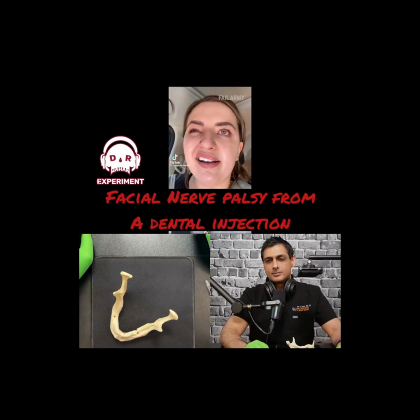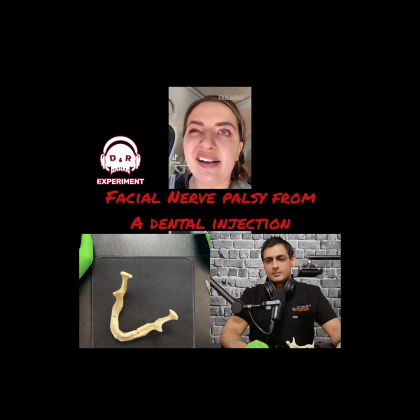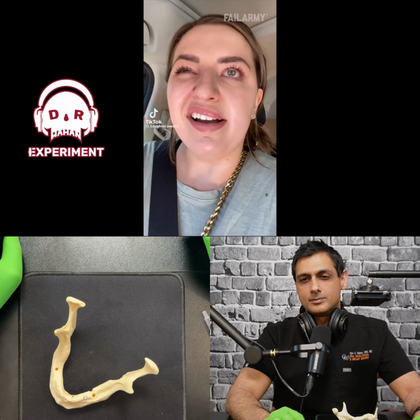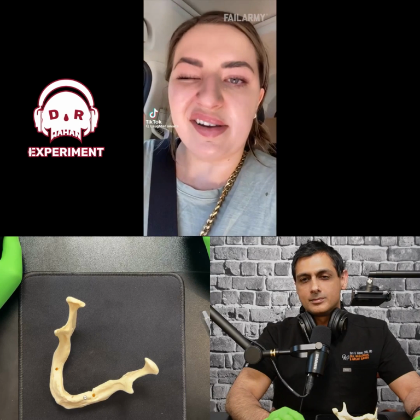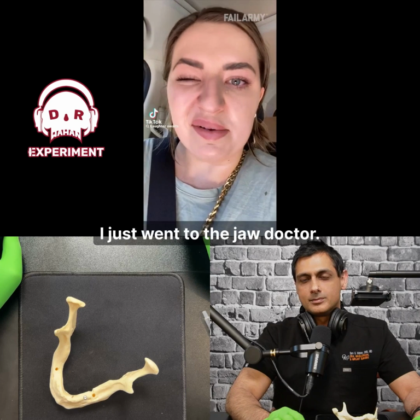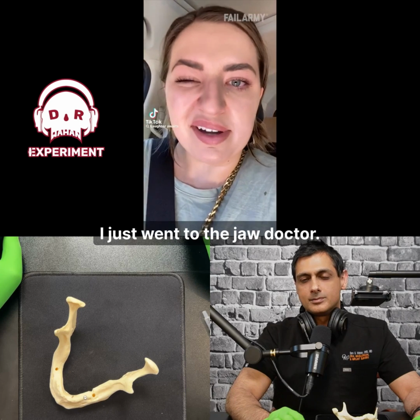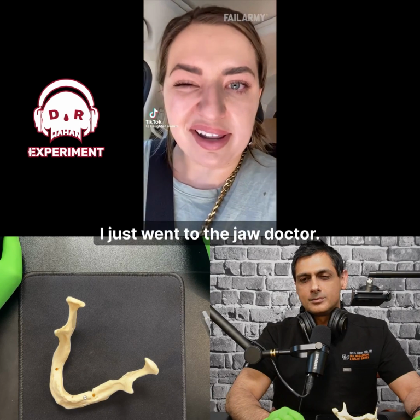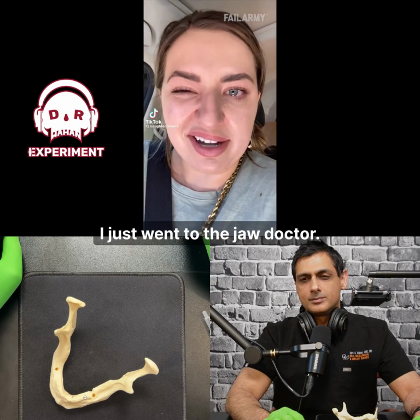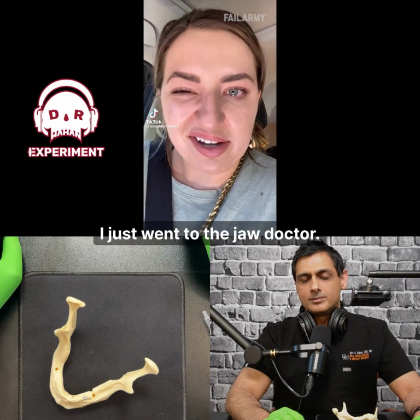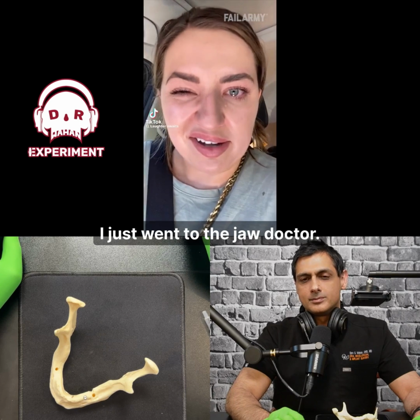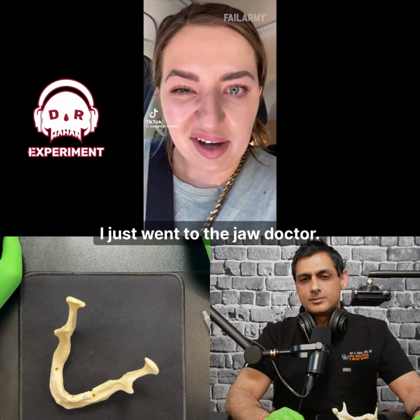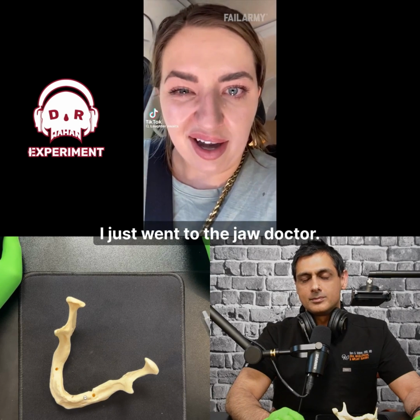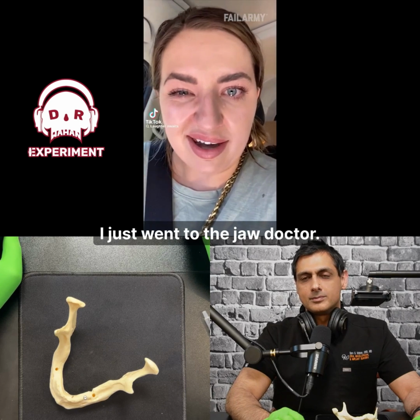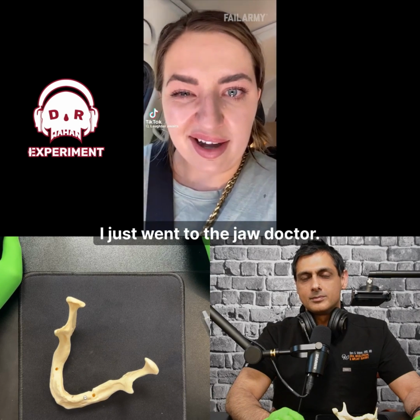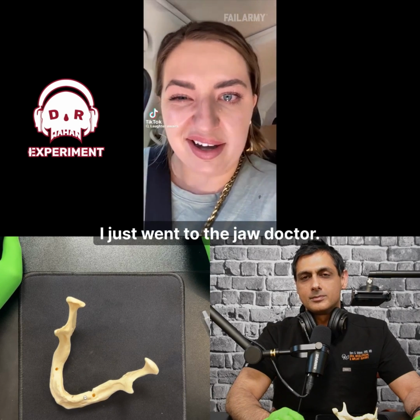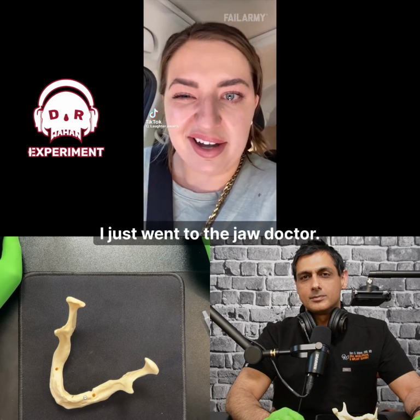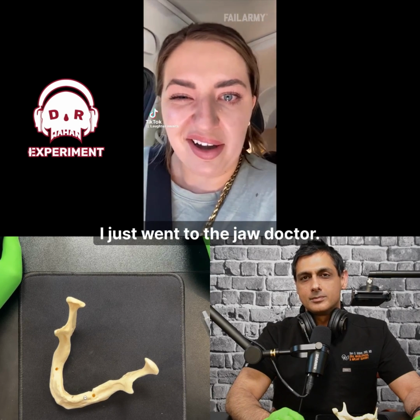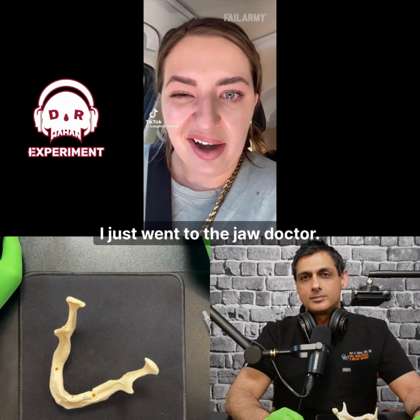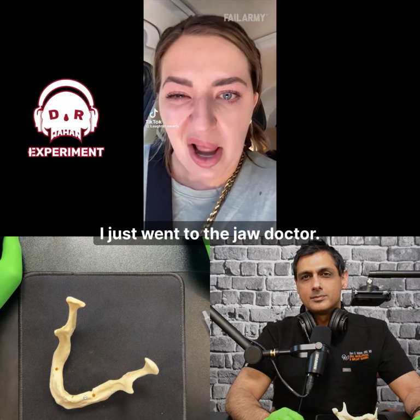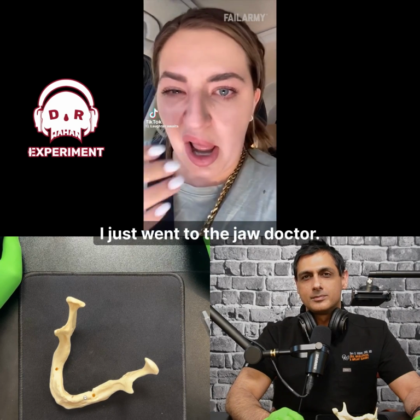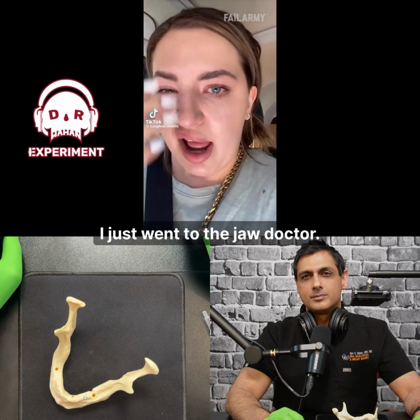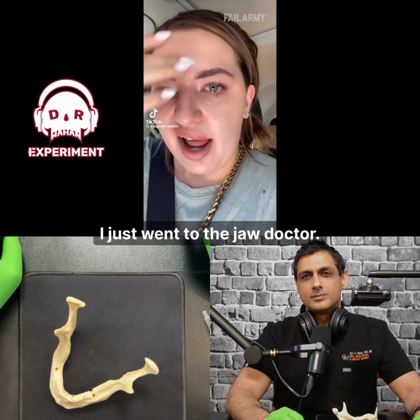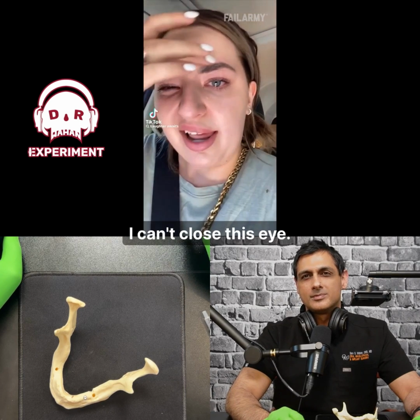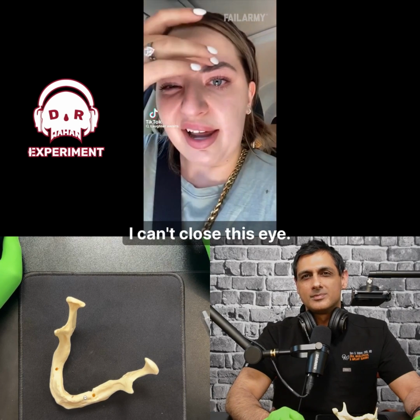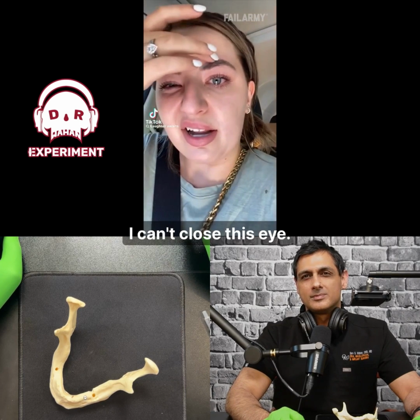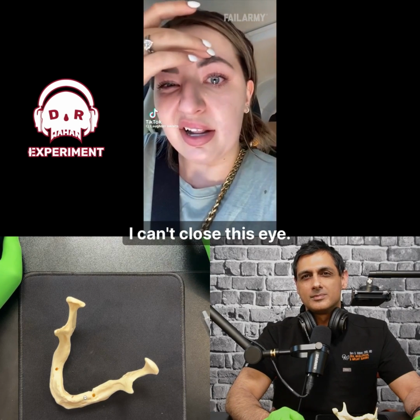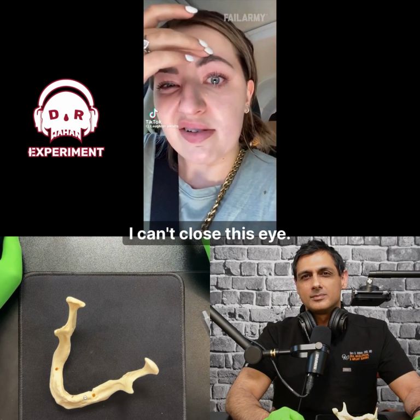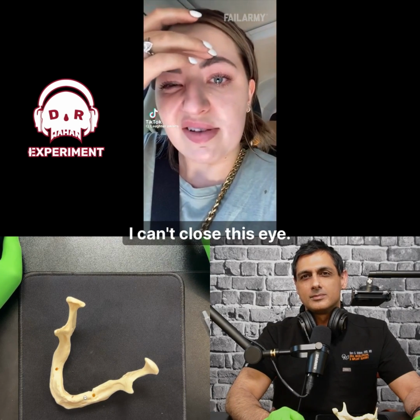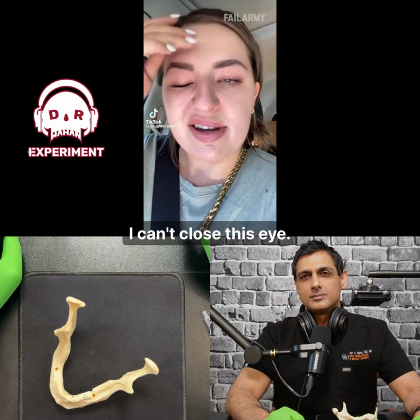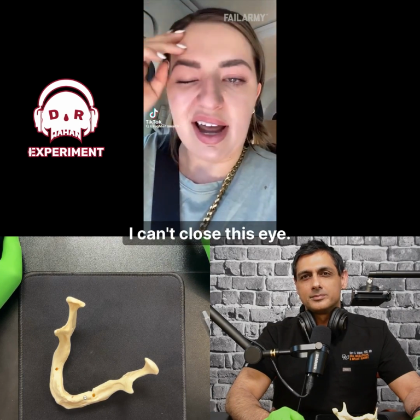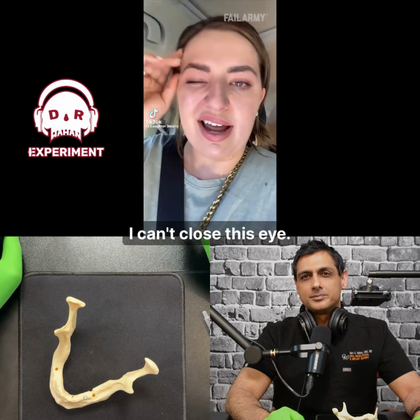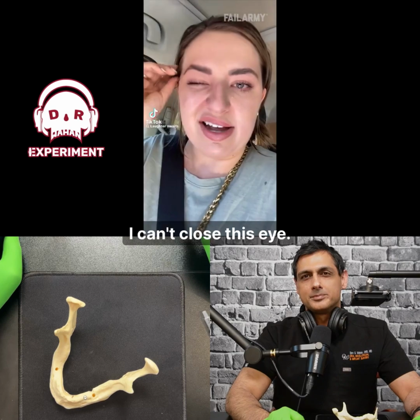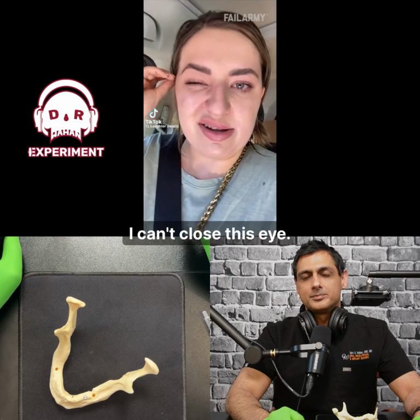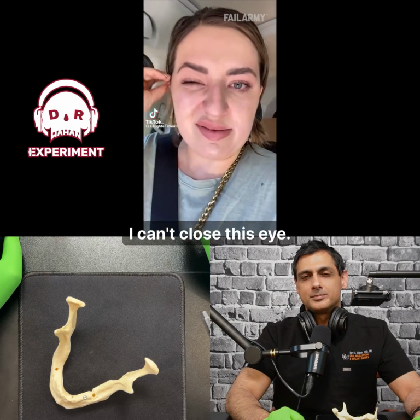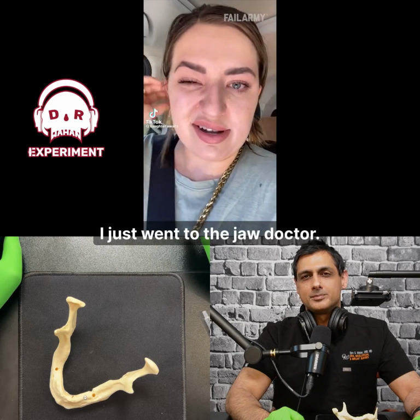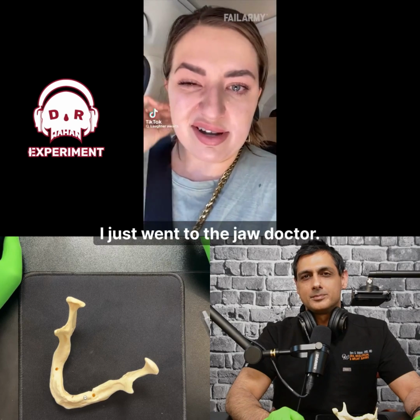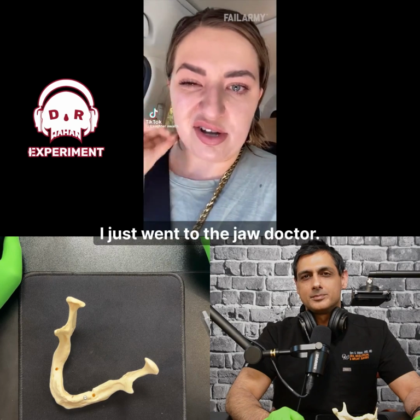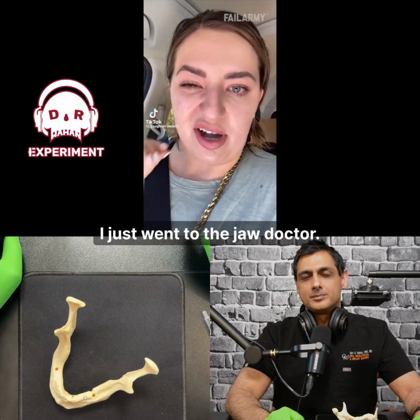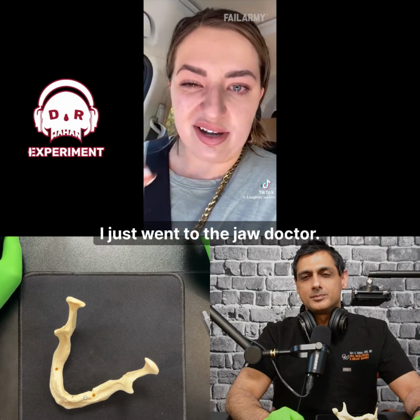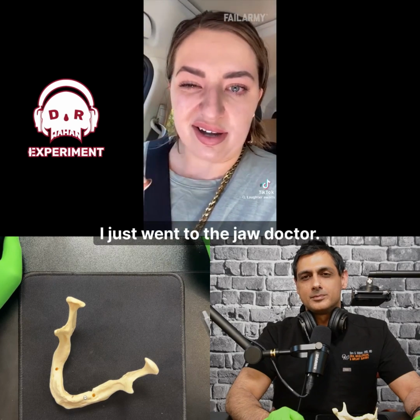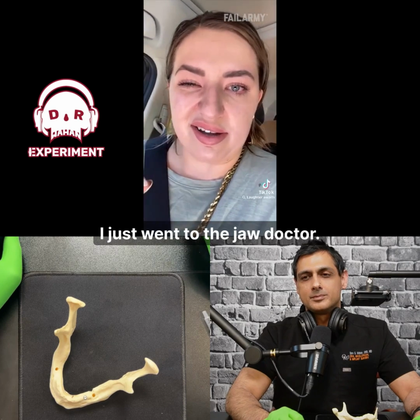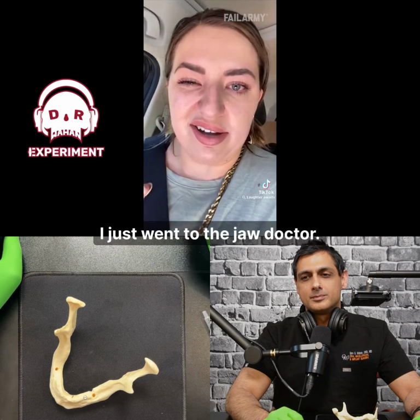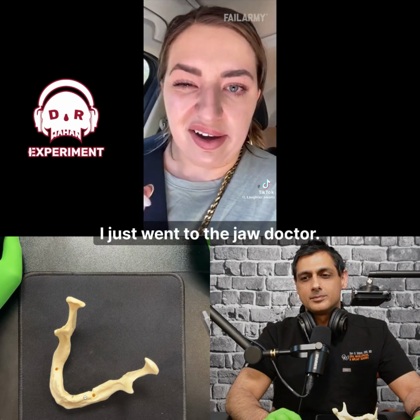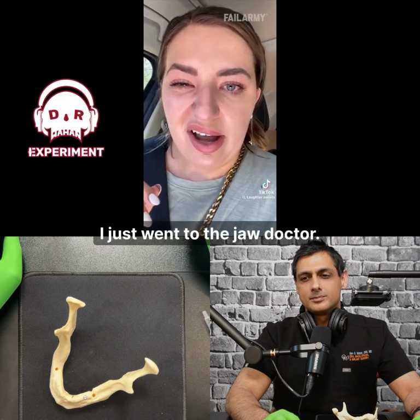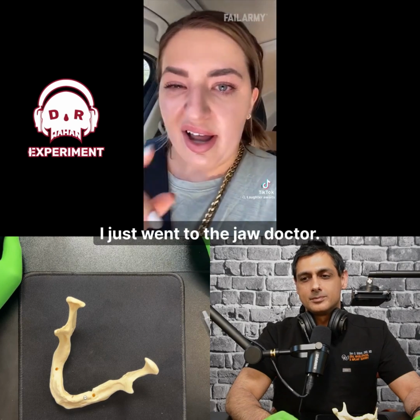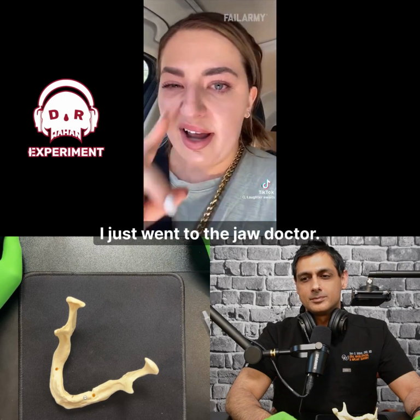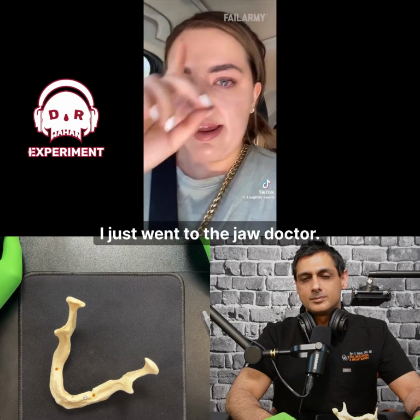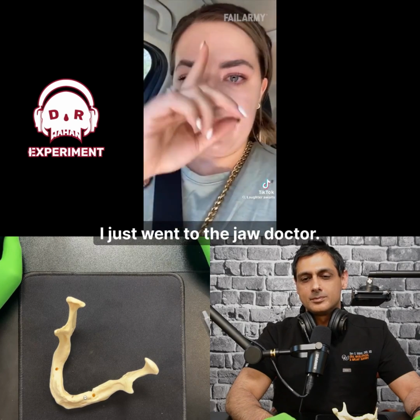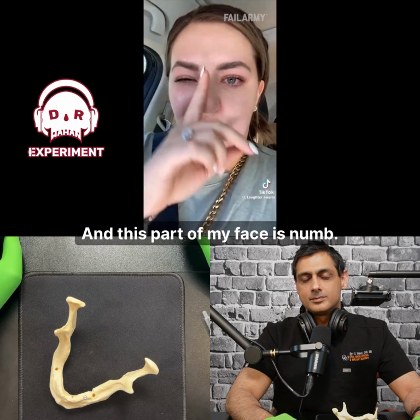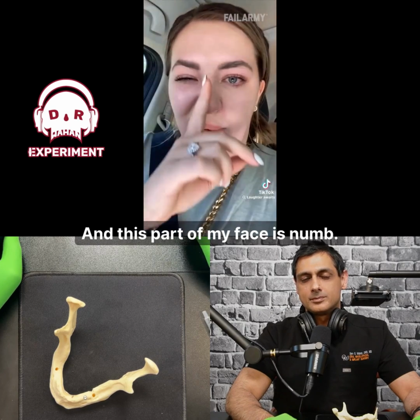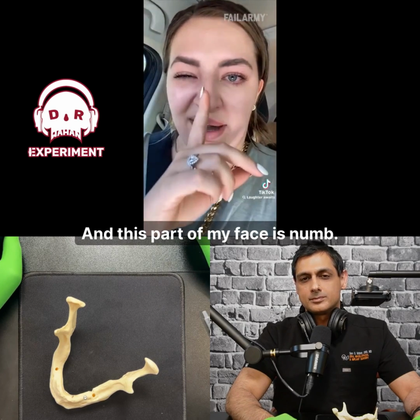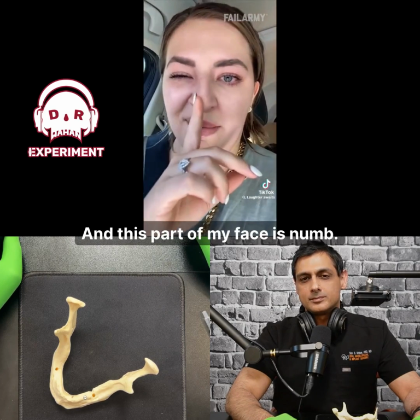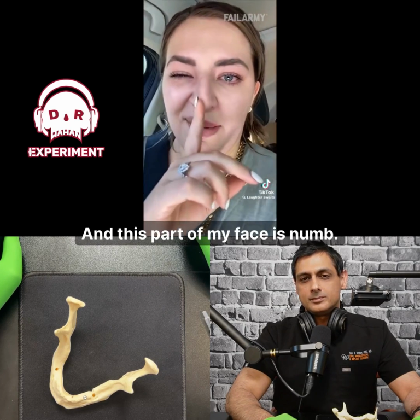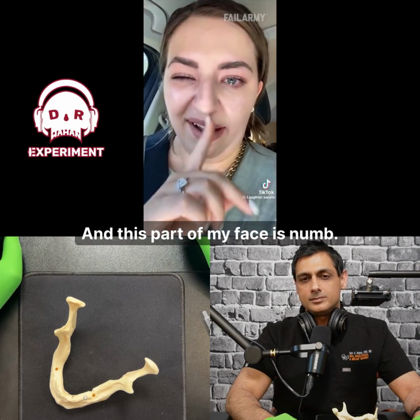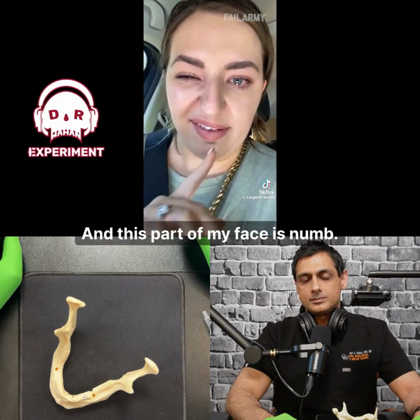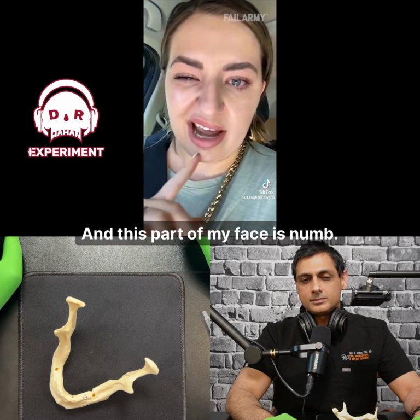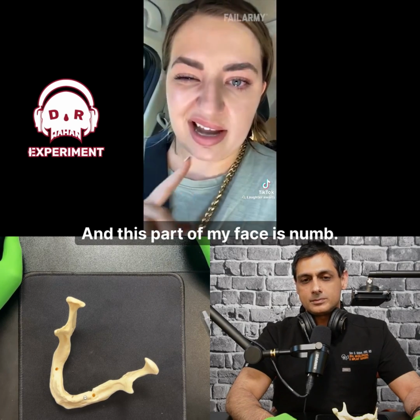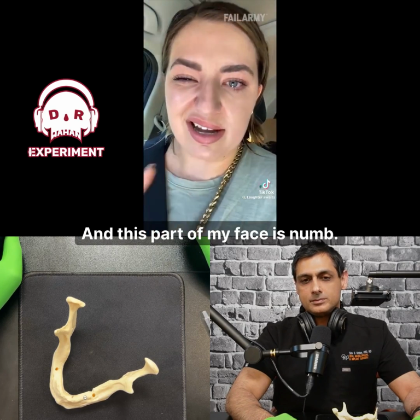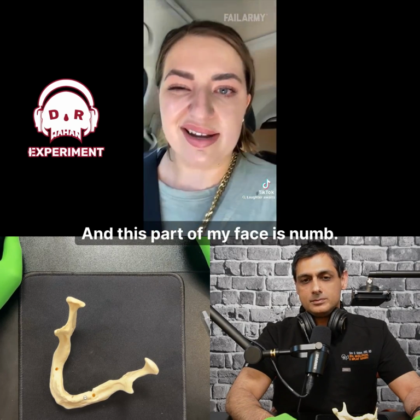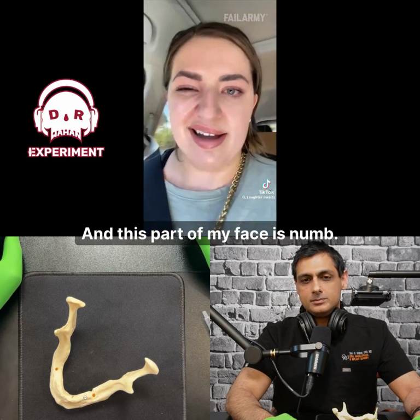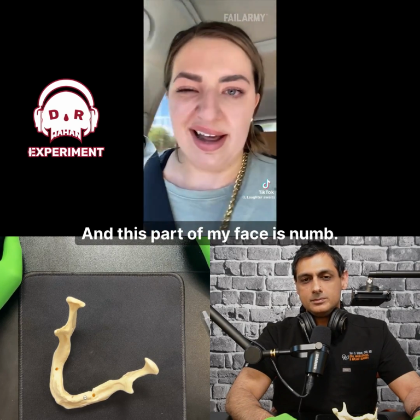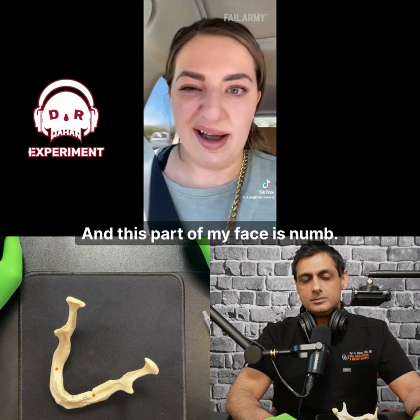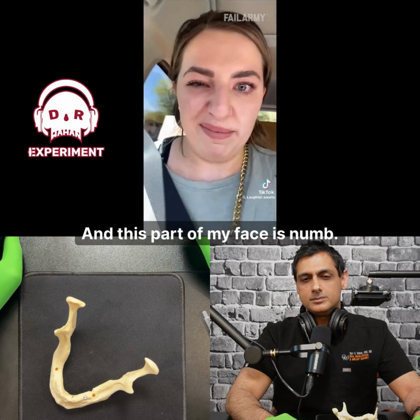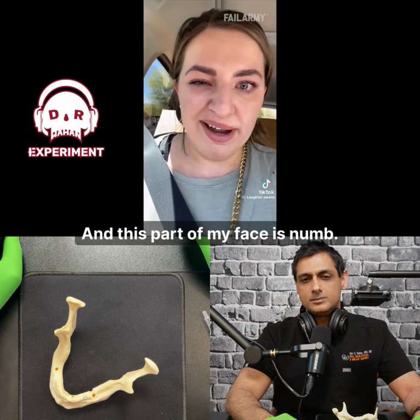I just went to the jaw doctor and this part of my face is numb. I can't close this eye.